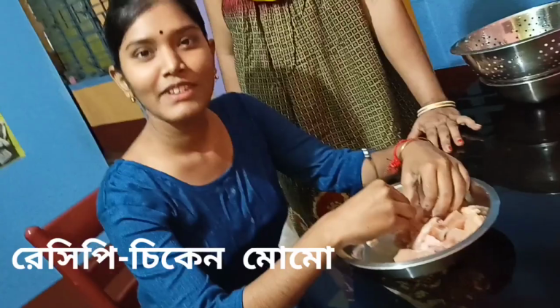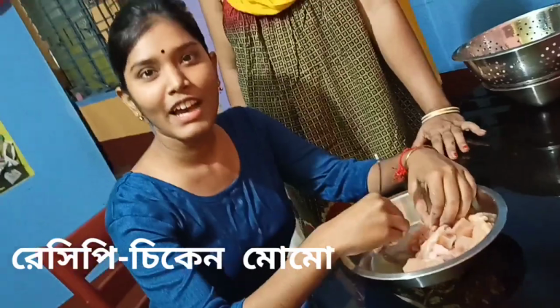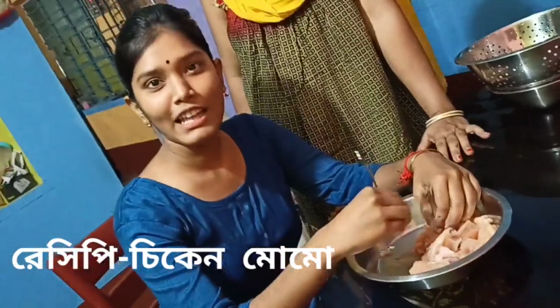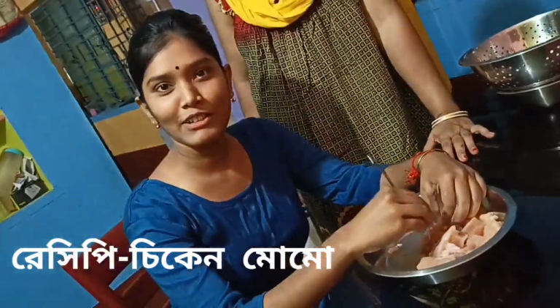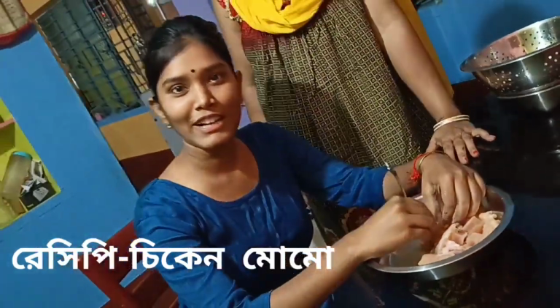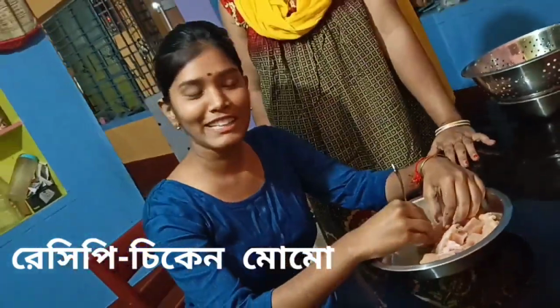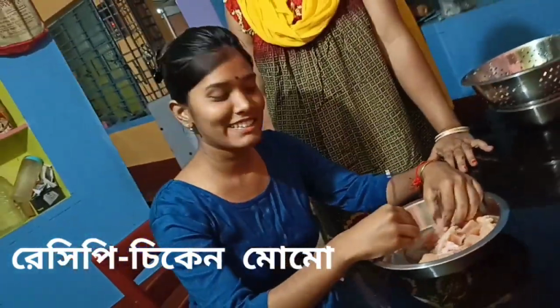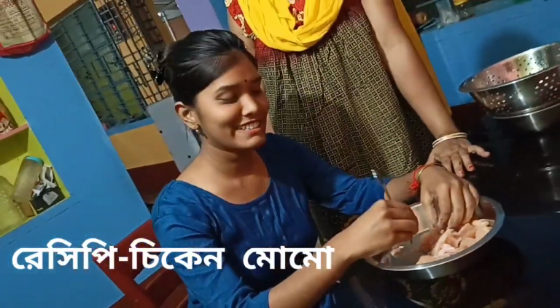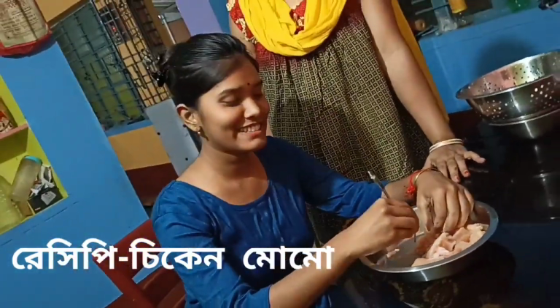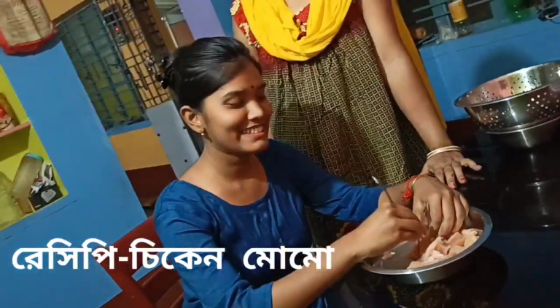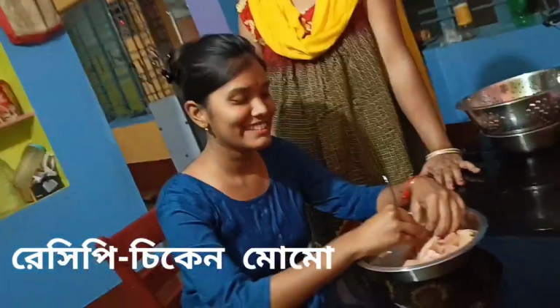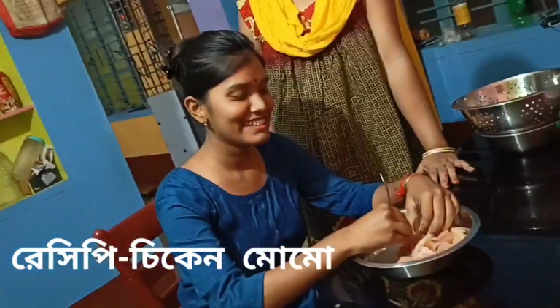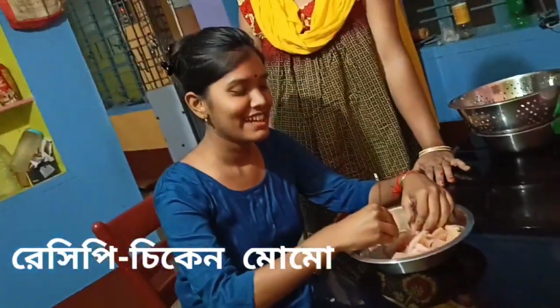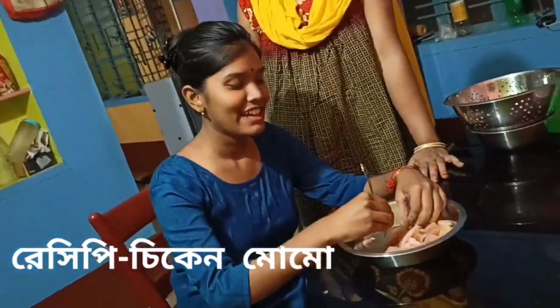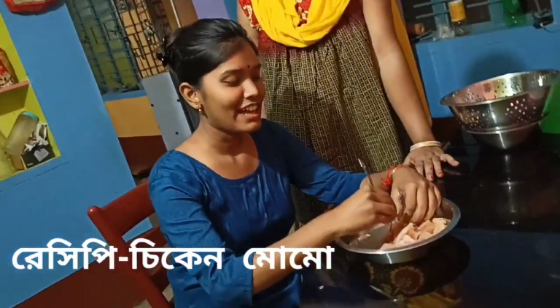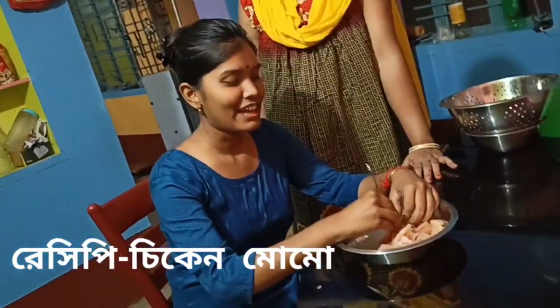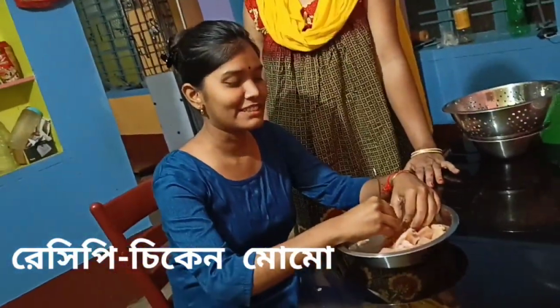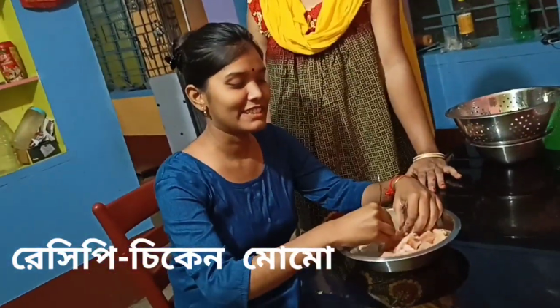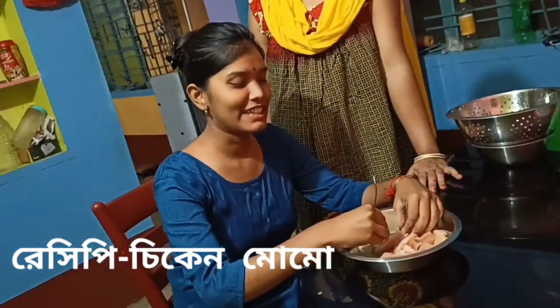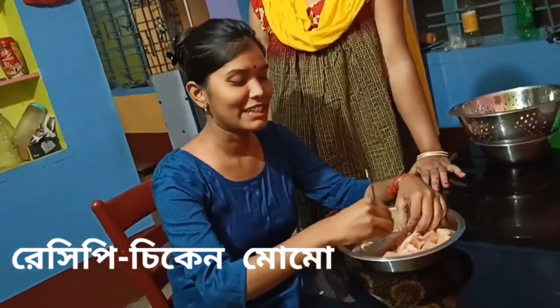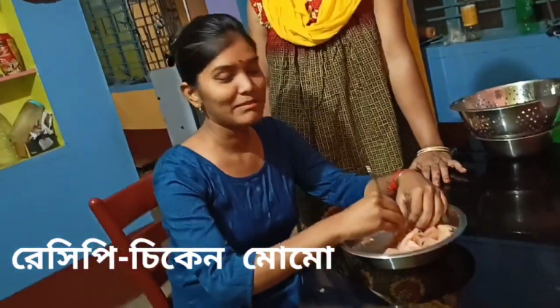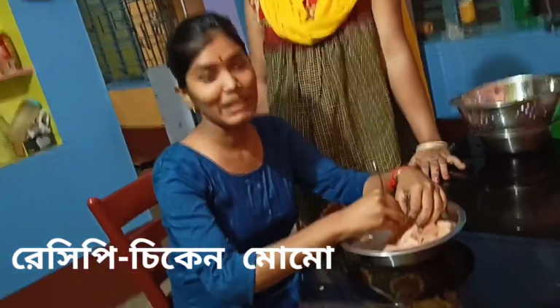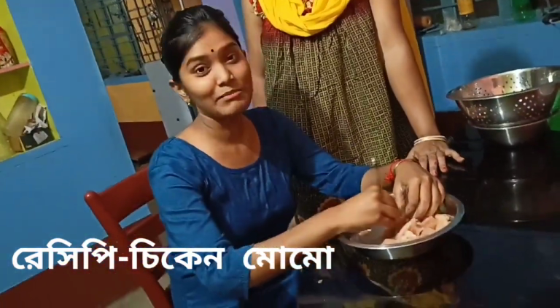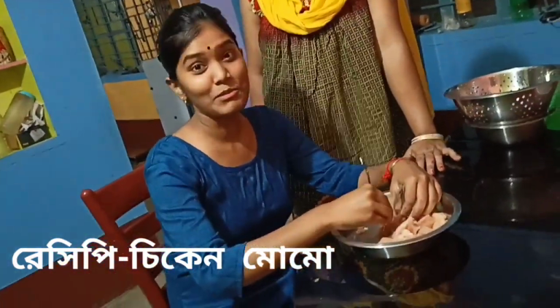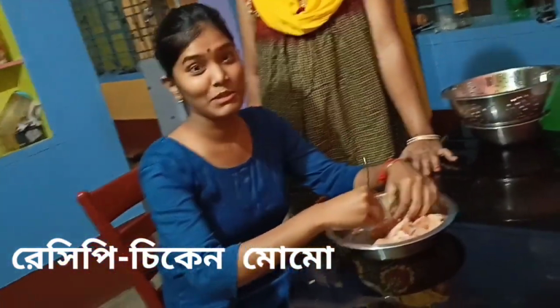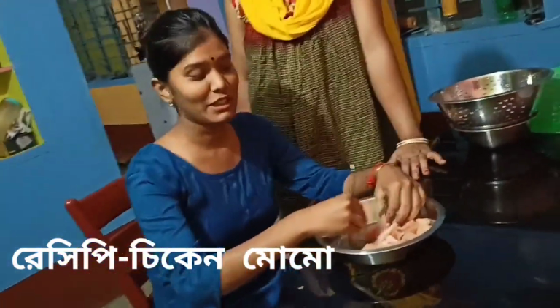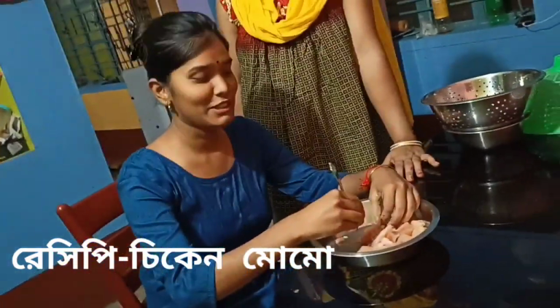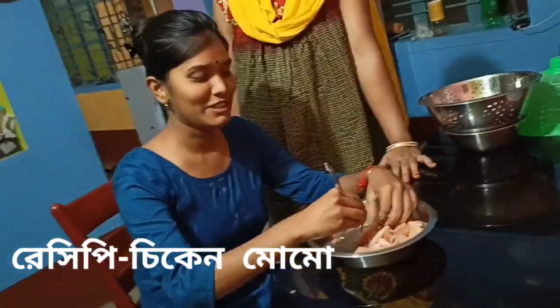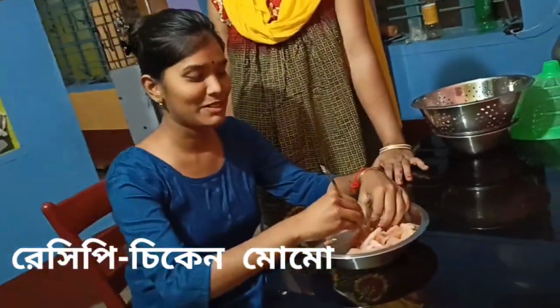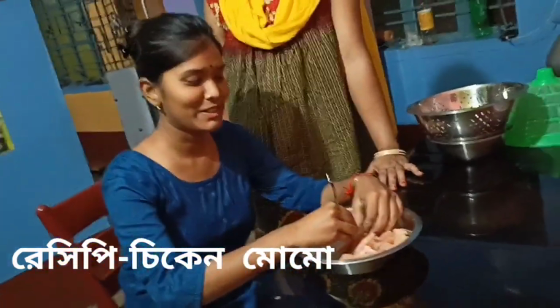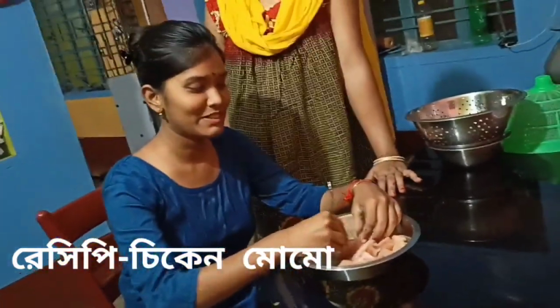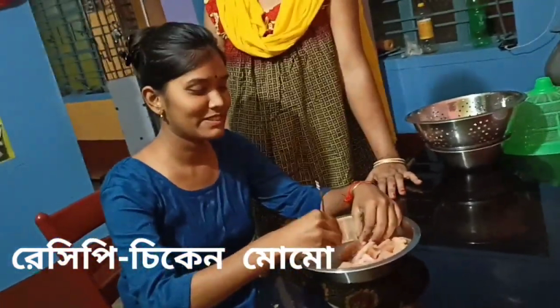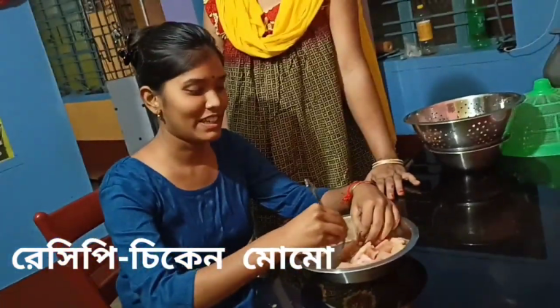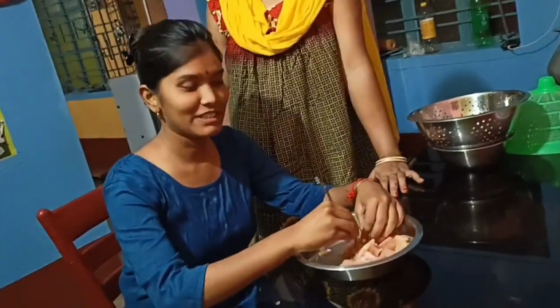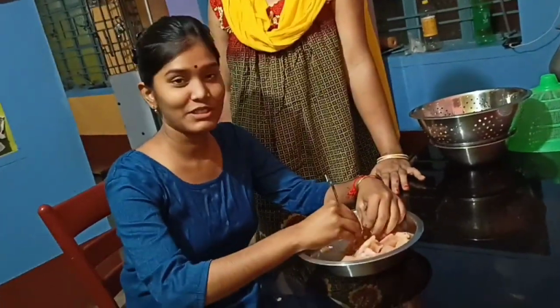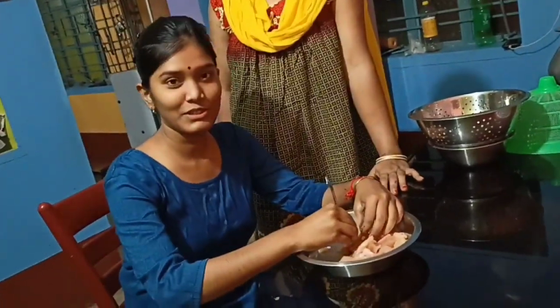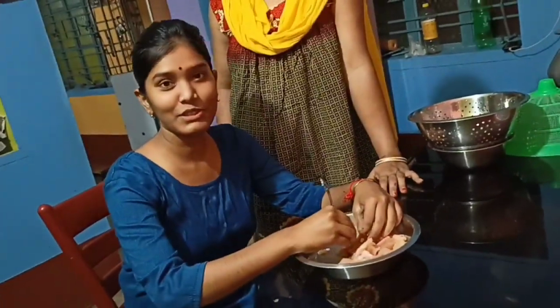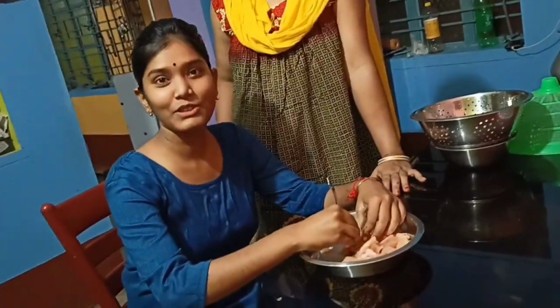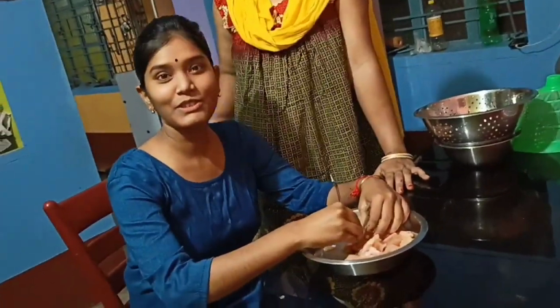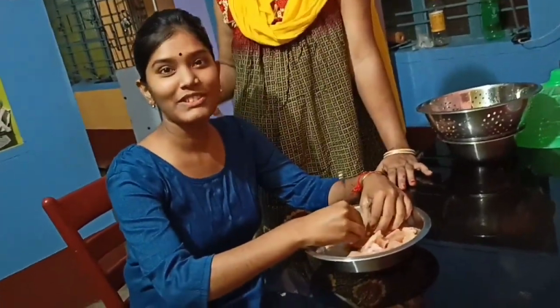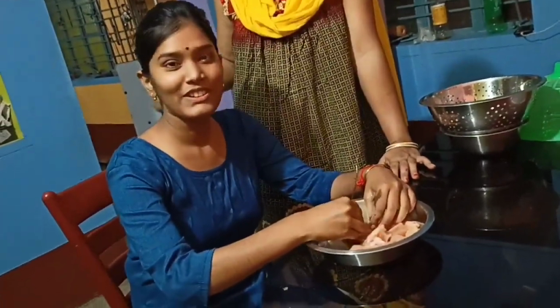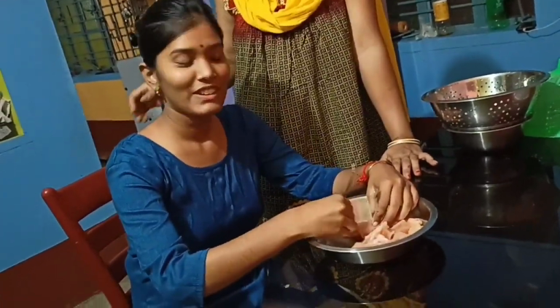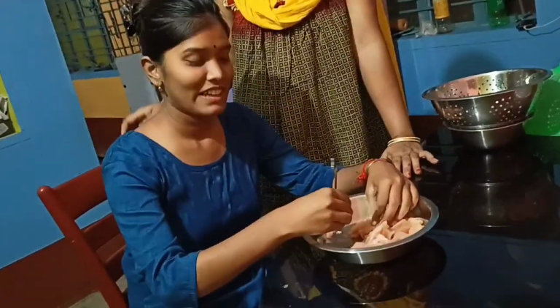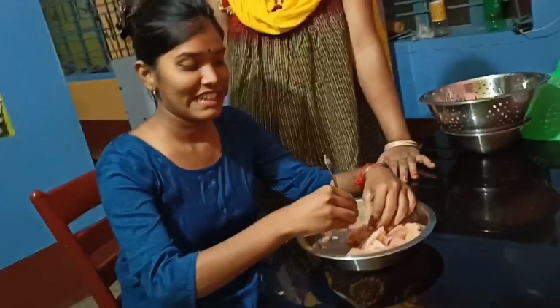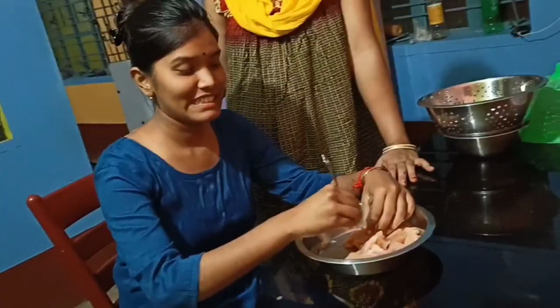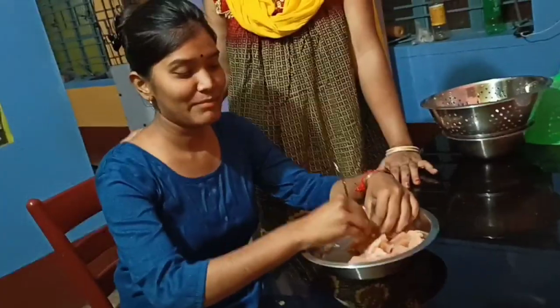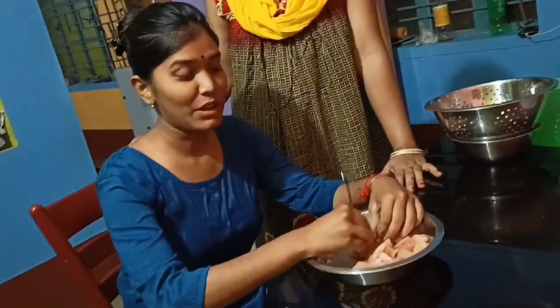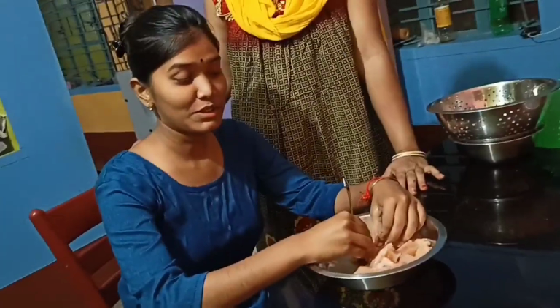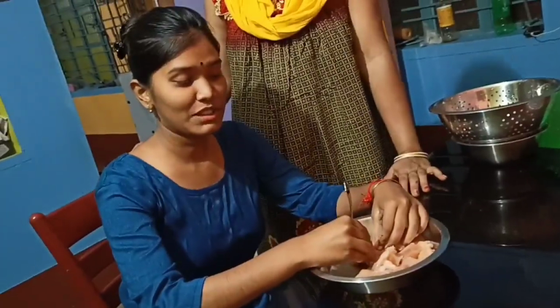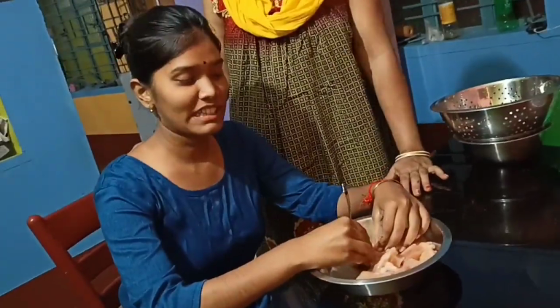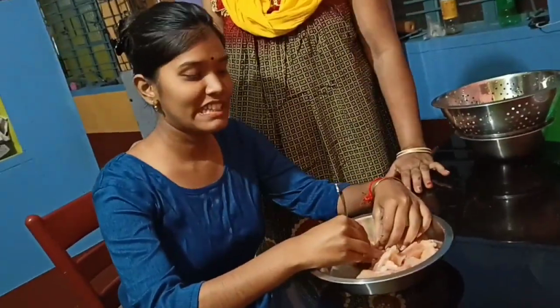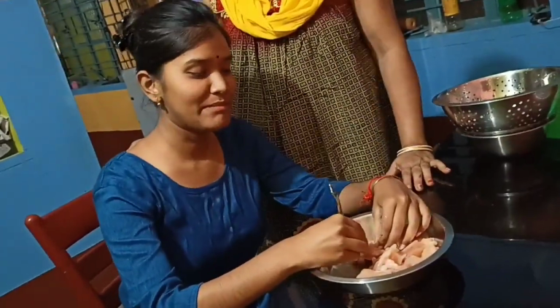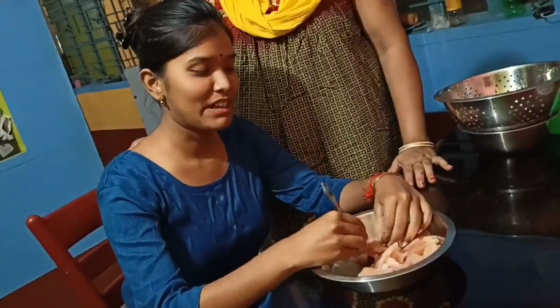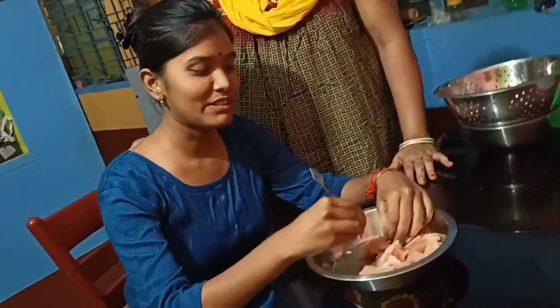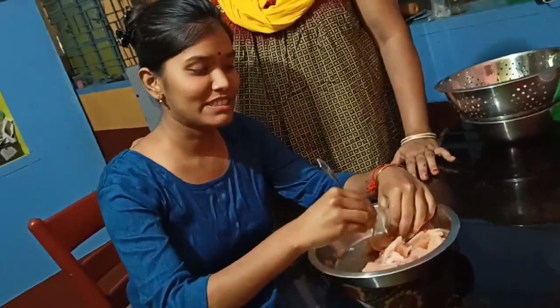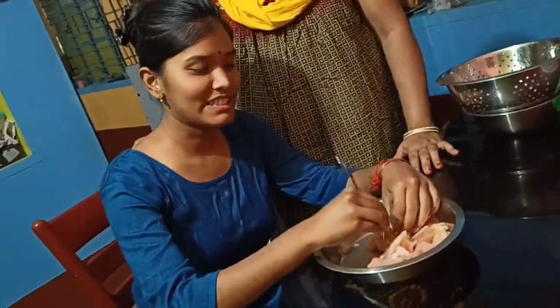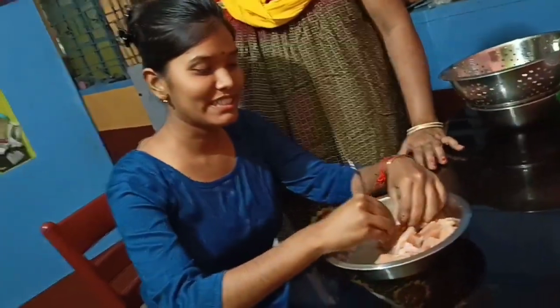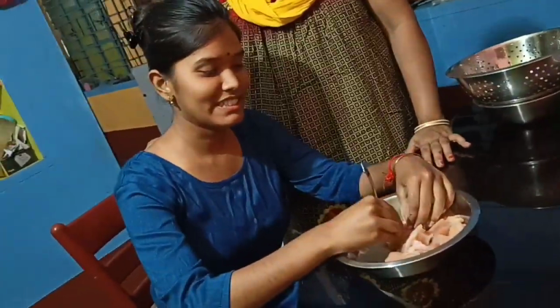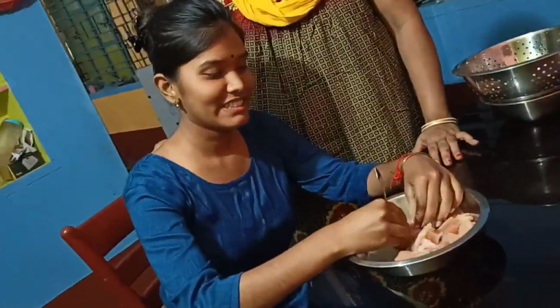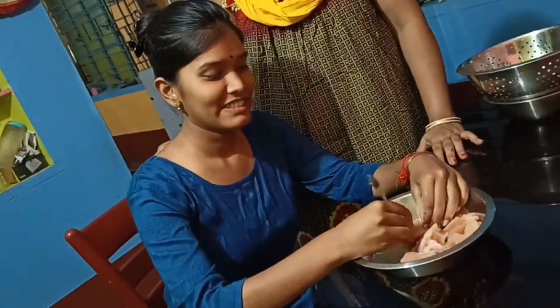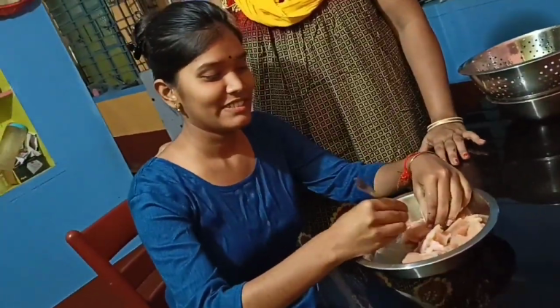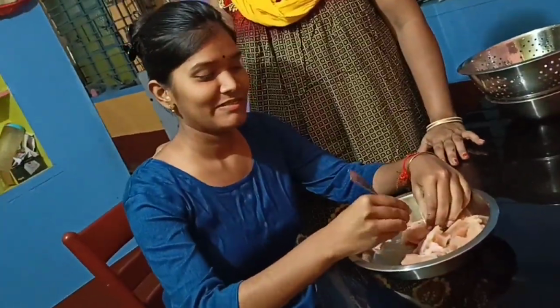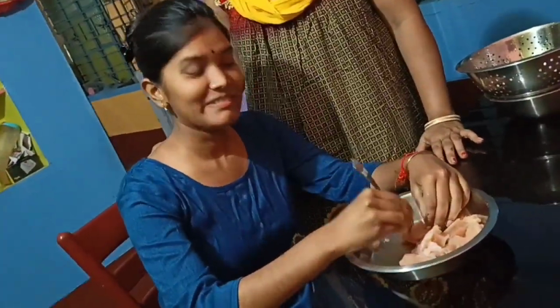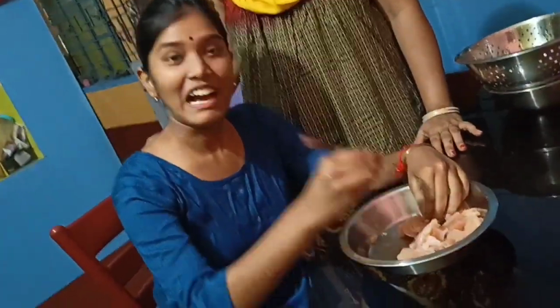Hello guys! I am going to try to frame my shoulder — I have to wait, I will try to cut.